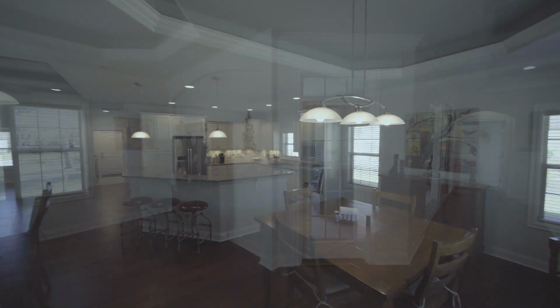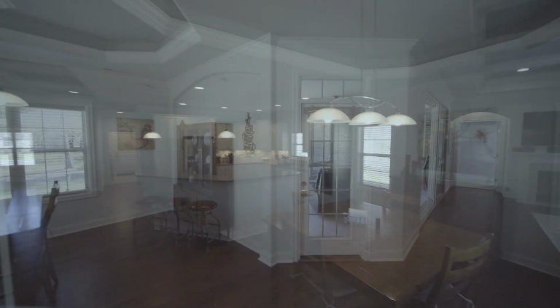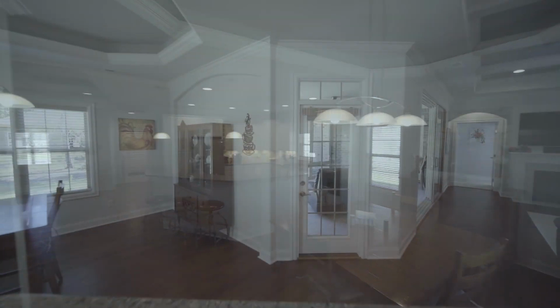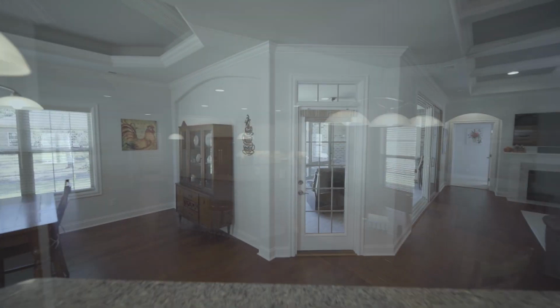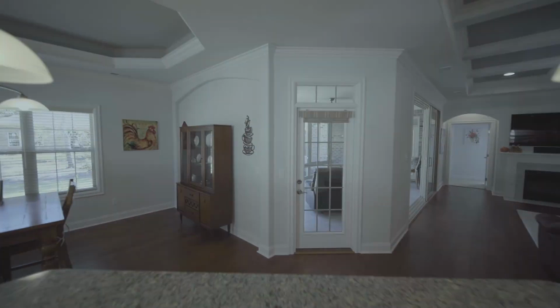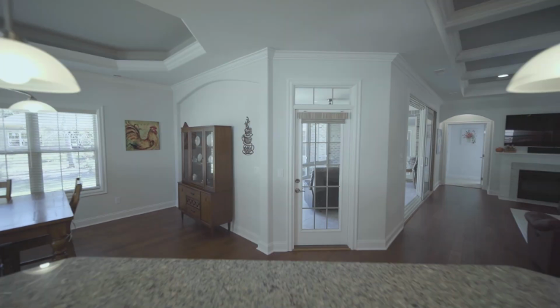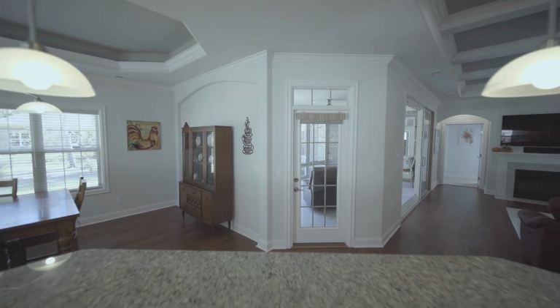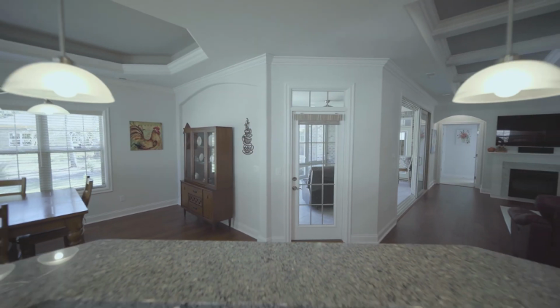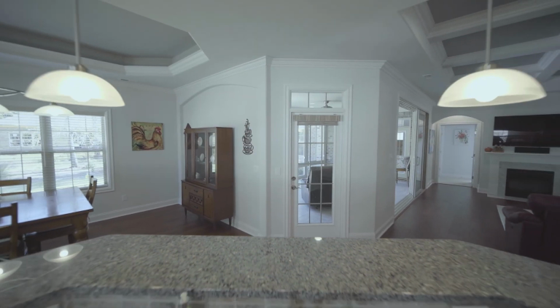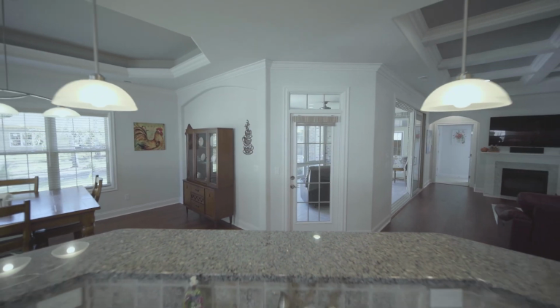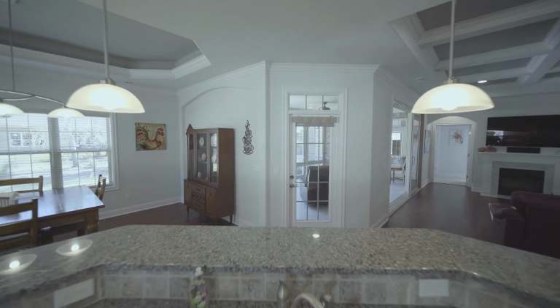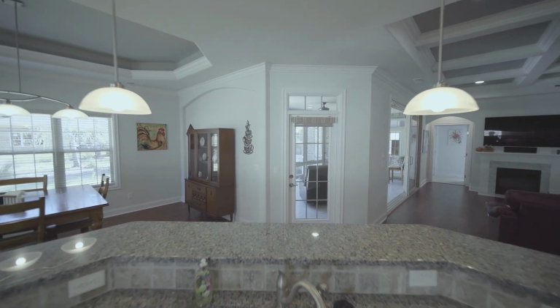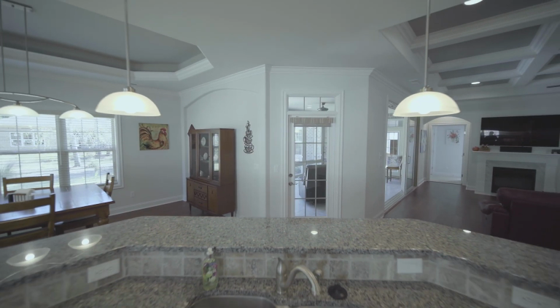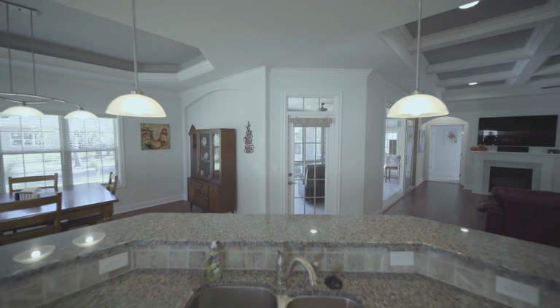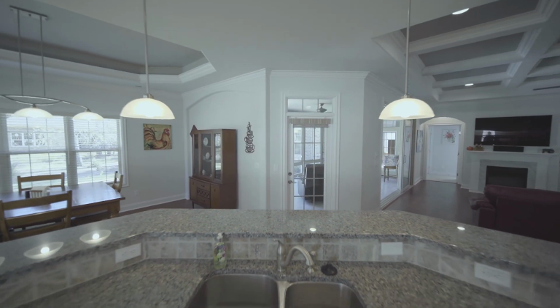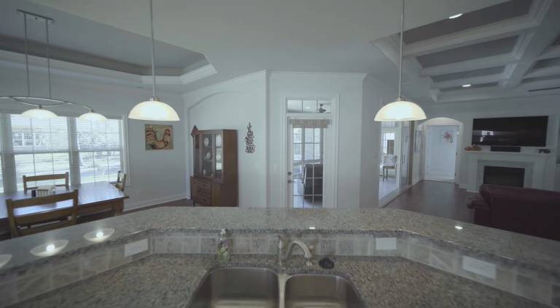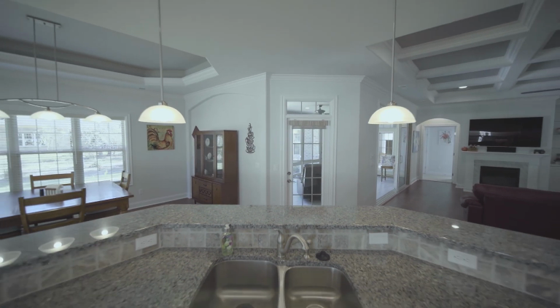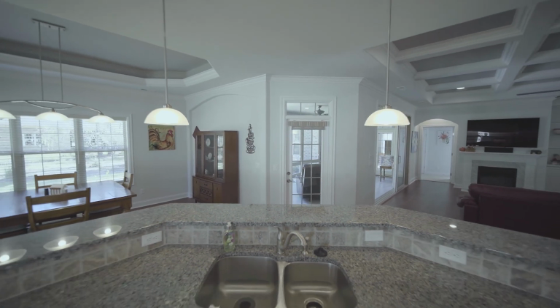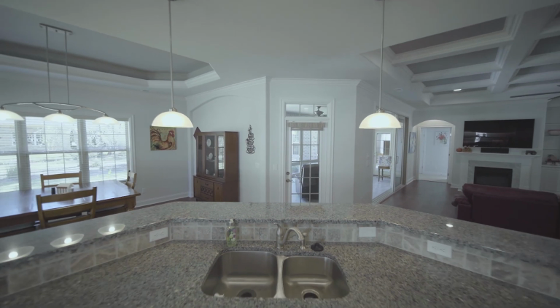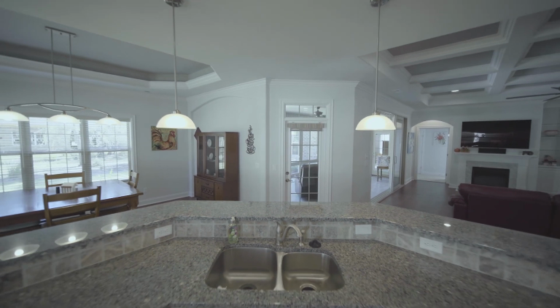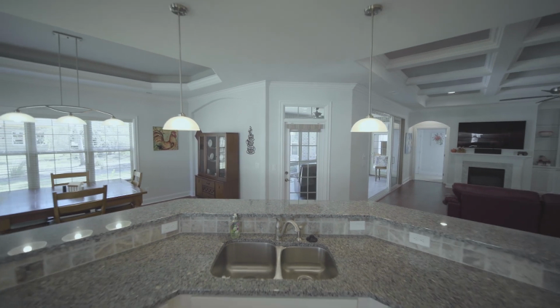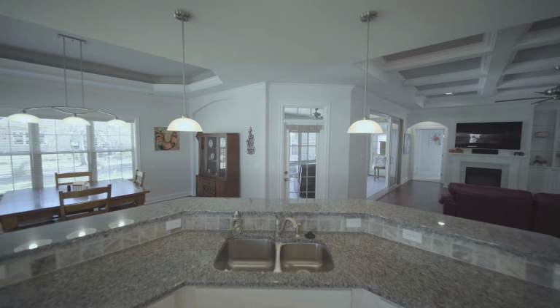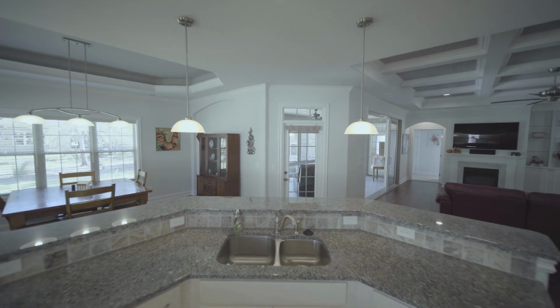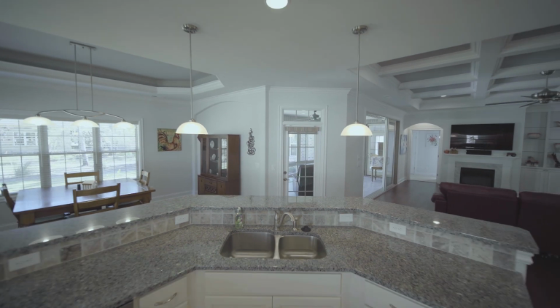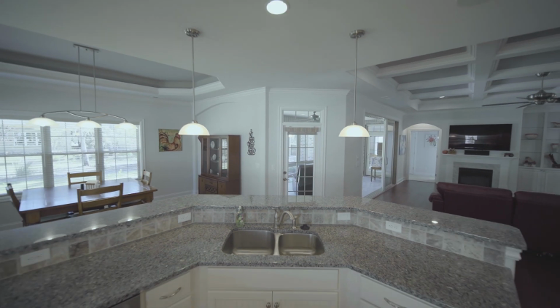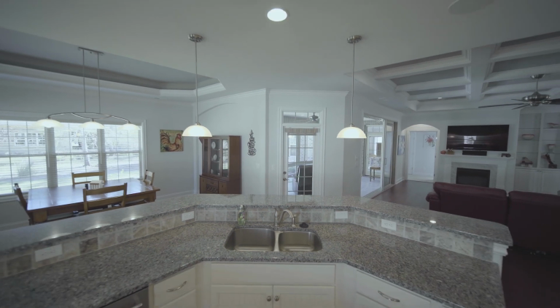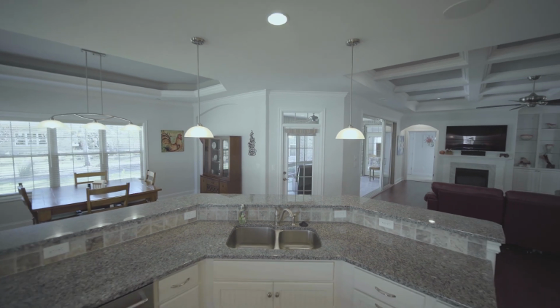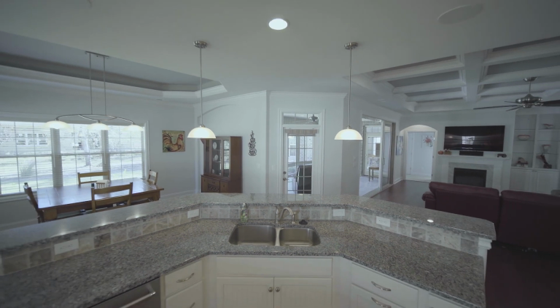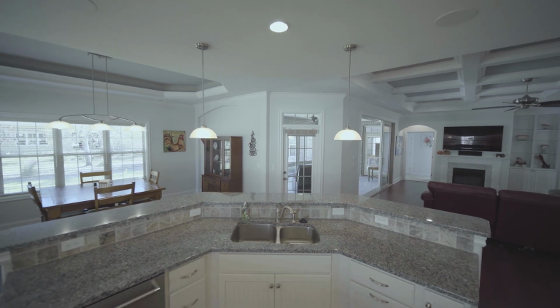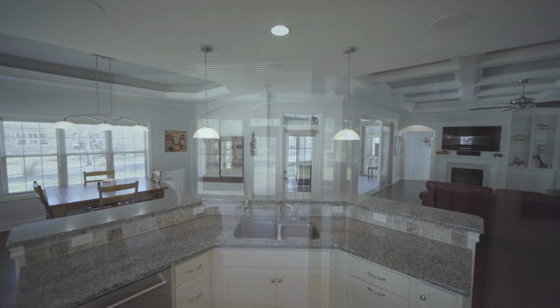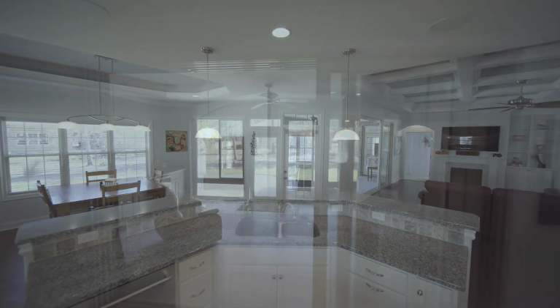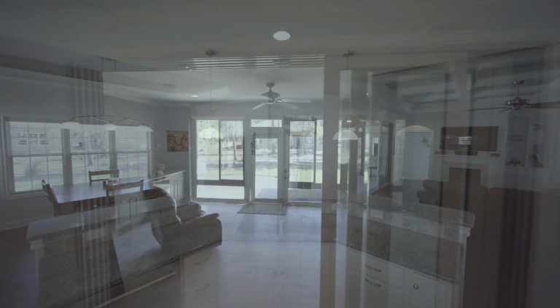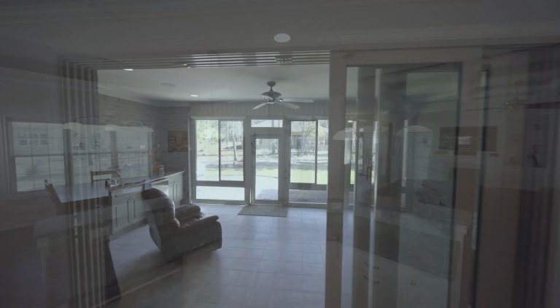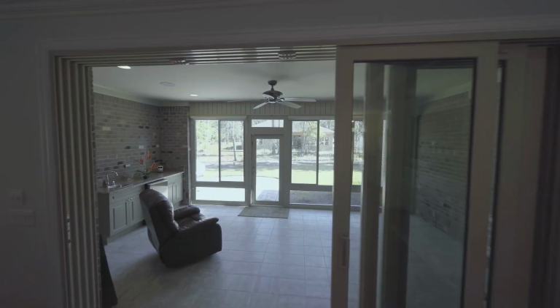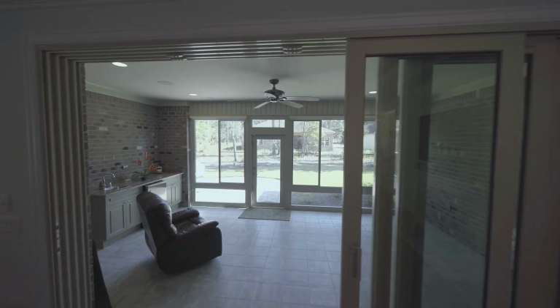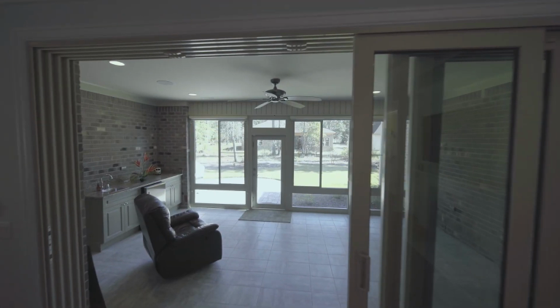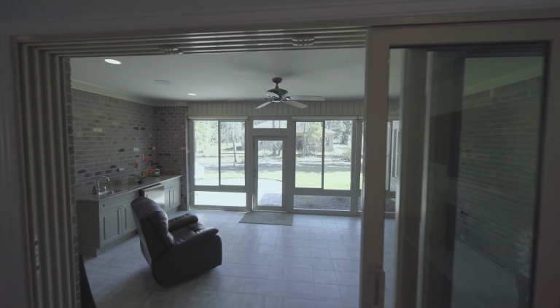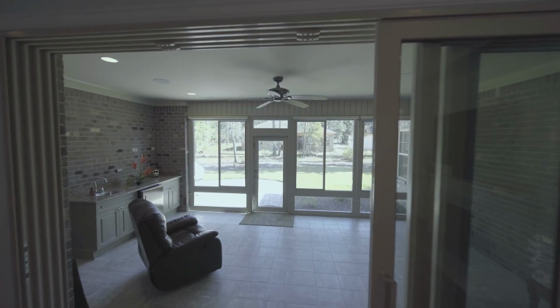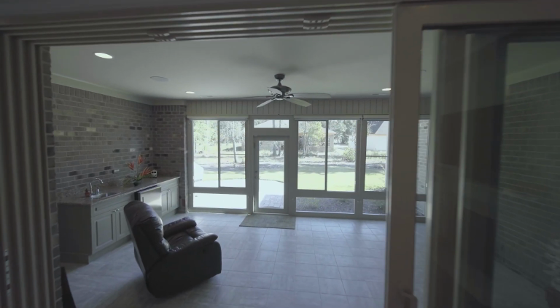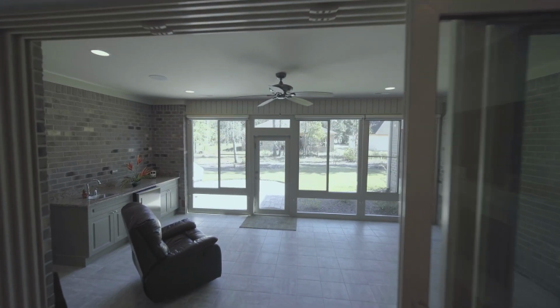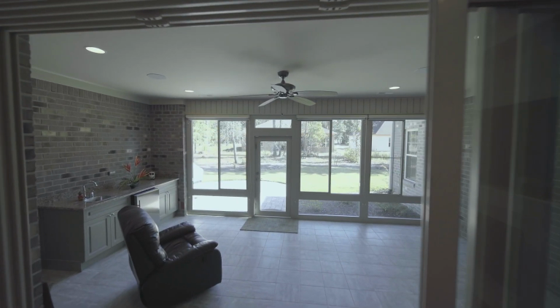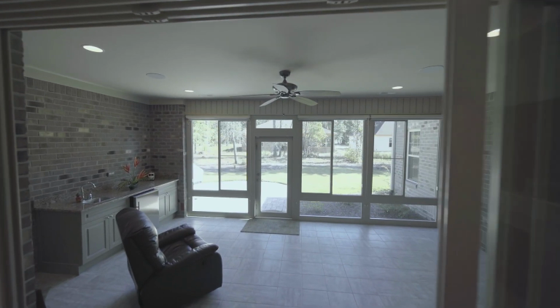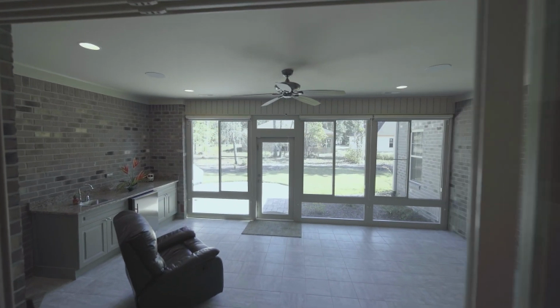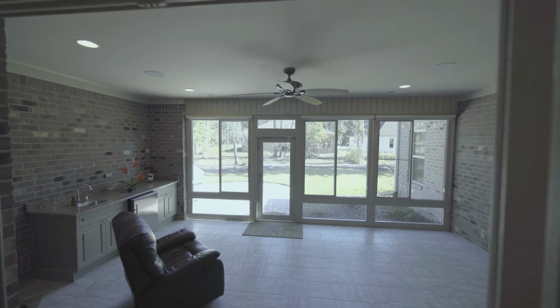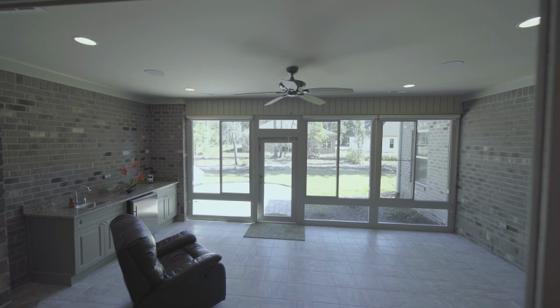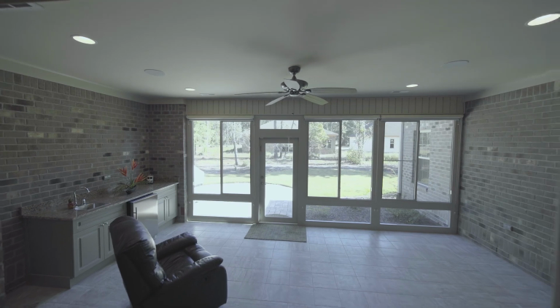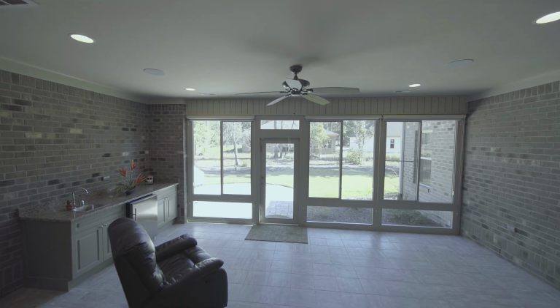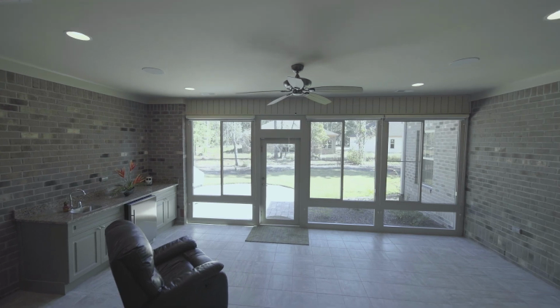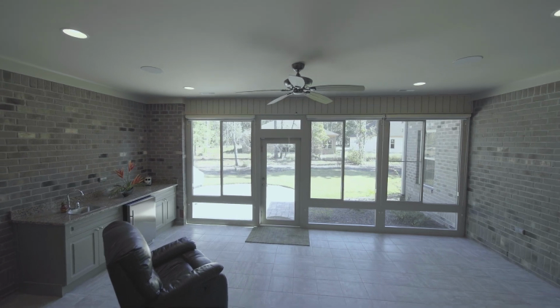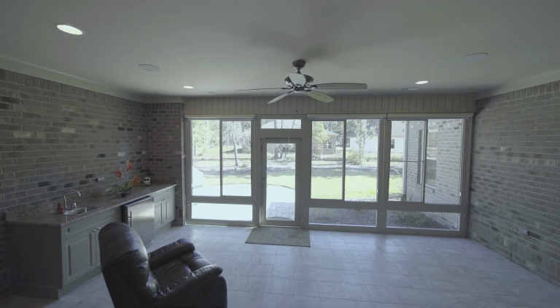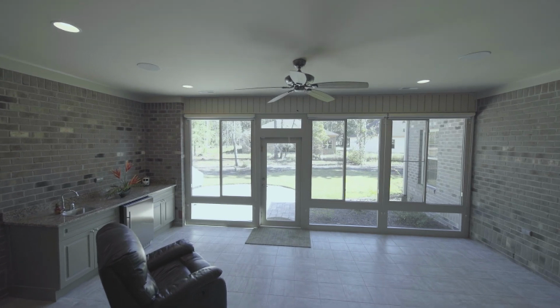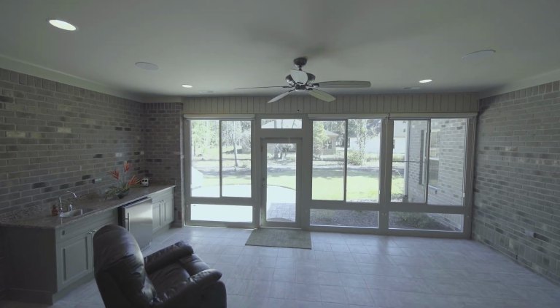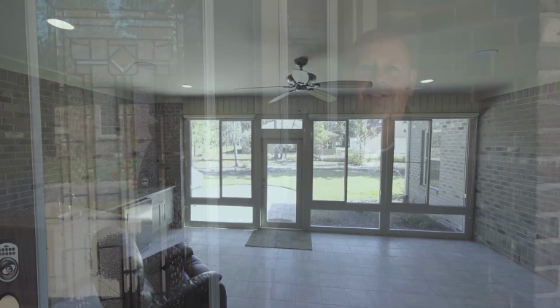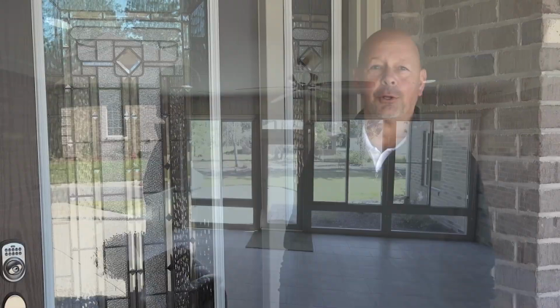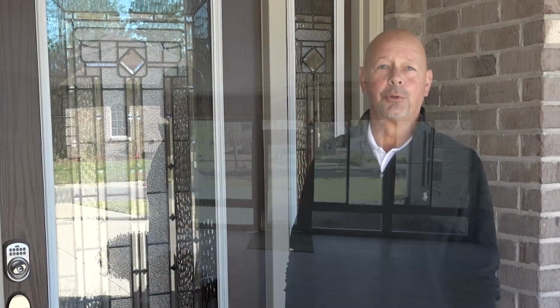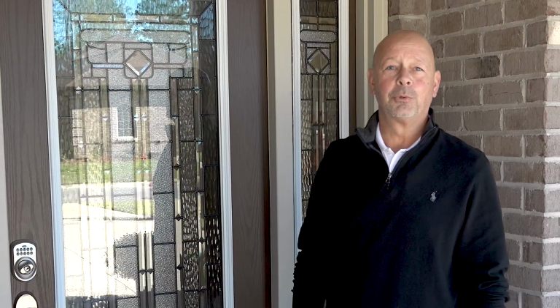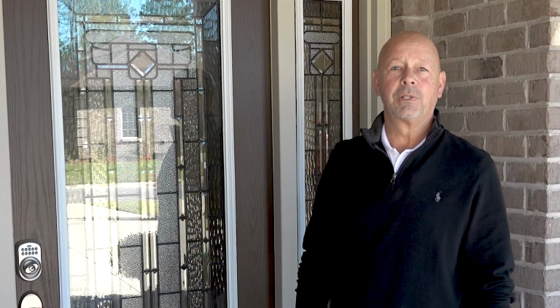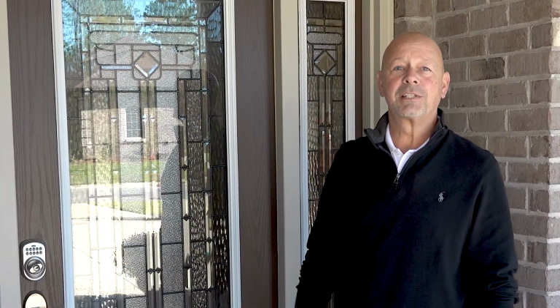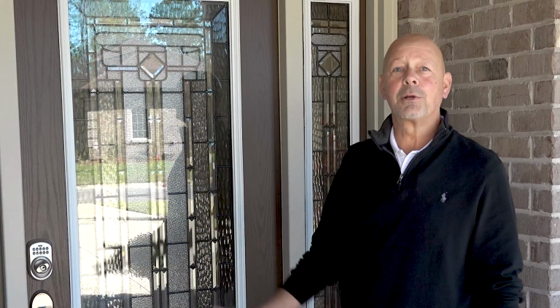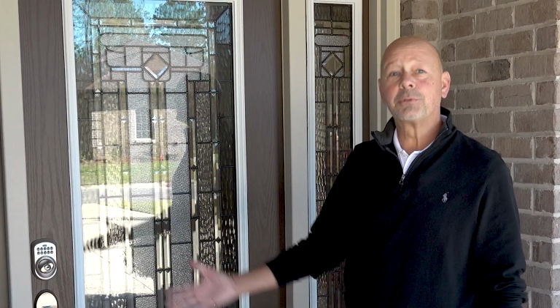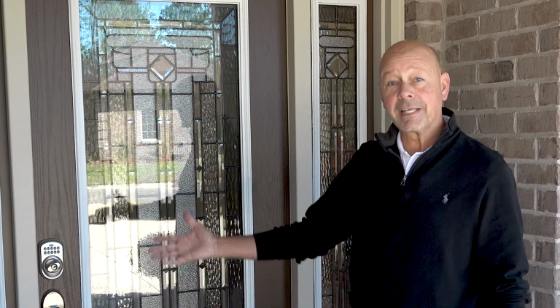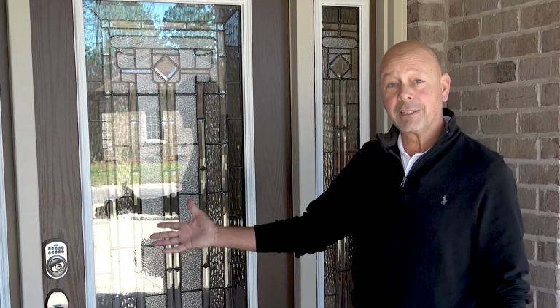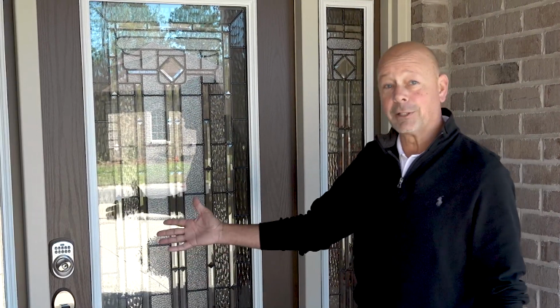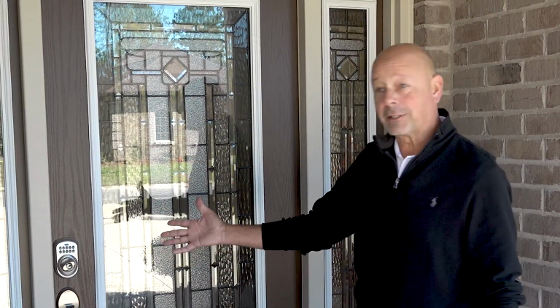Large kitchen with plenty of countertop space, has a beautiful lanai. So let's go take a look.